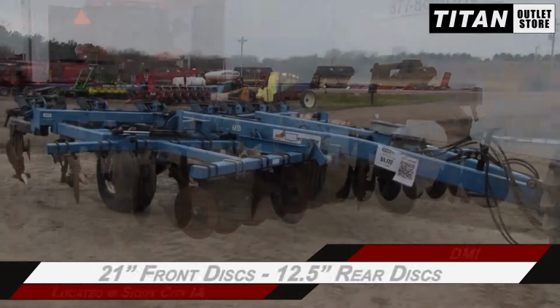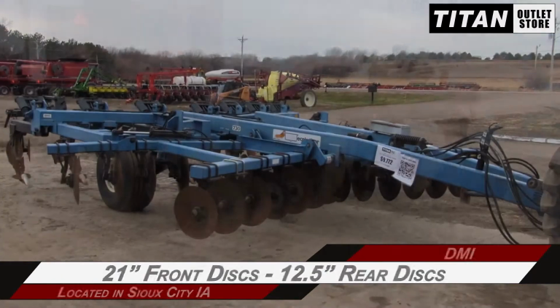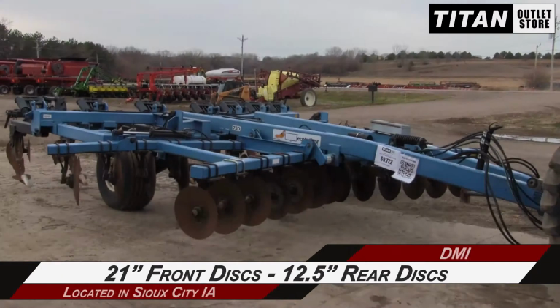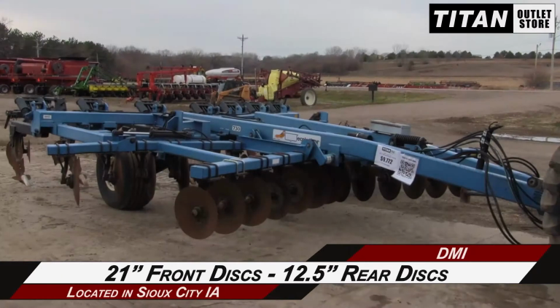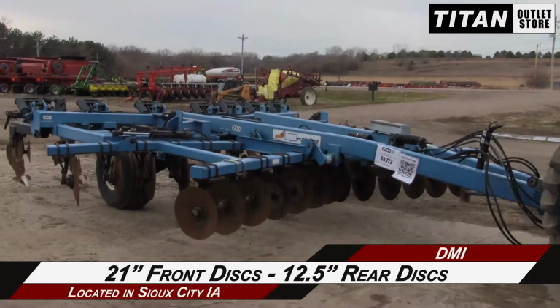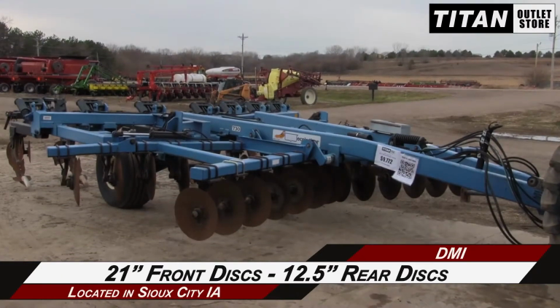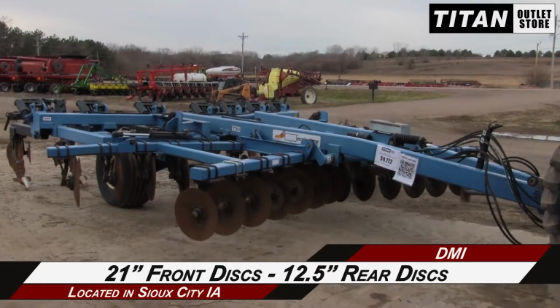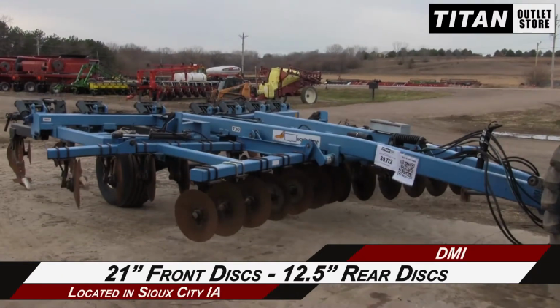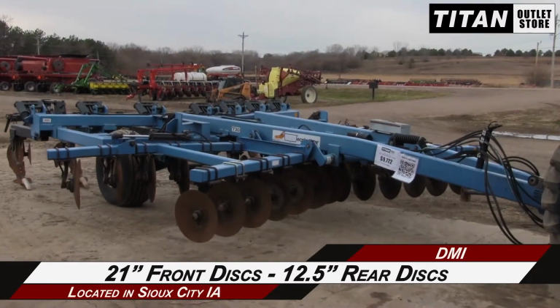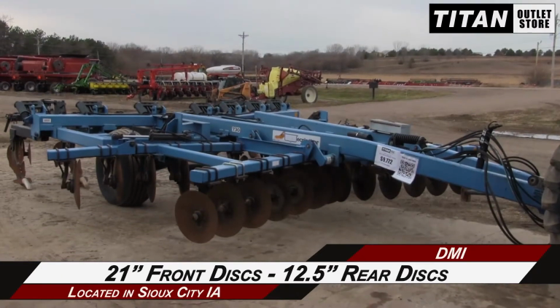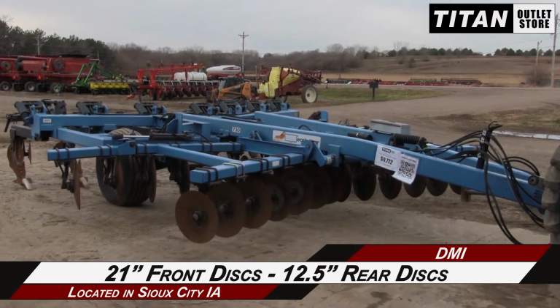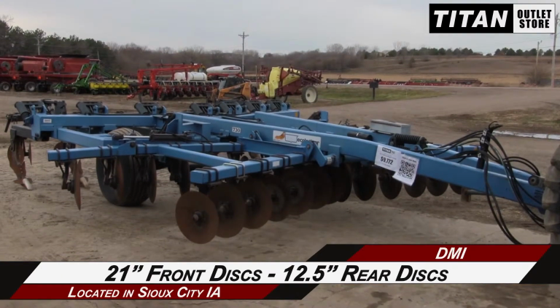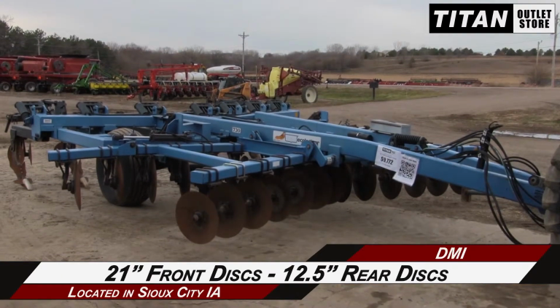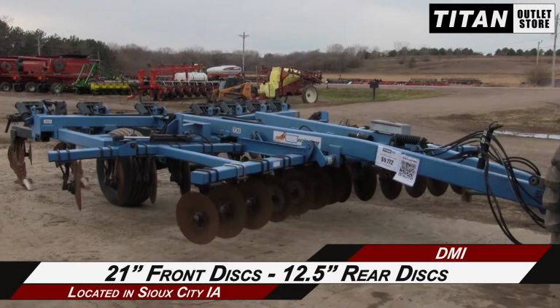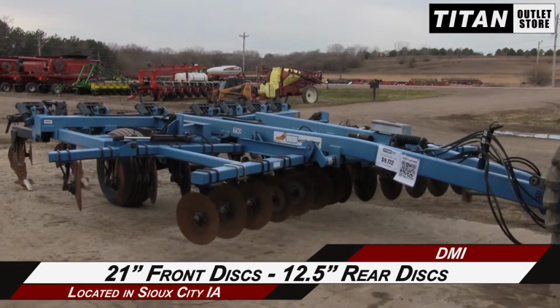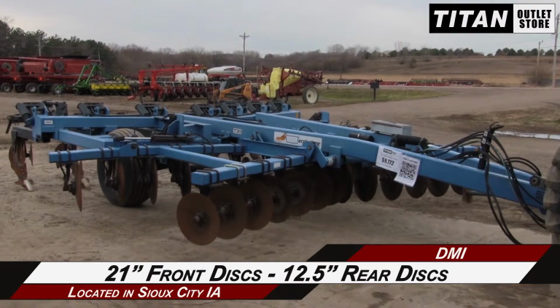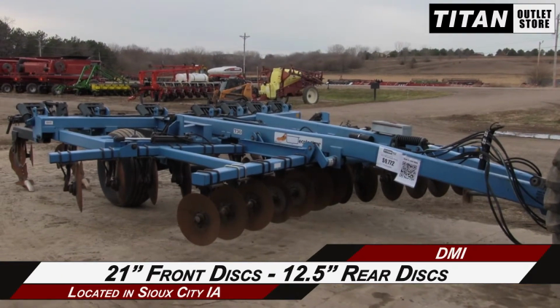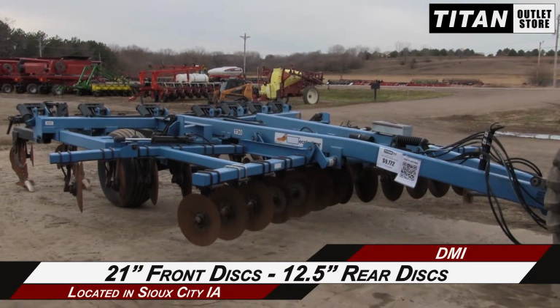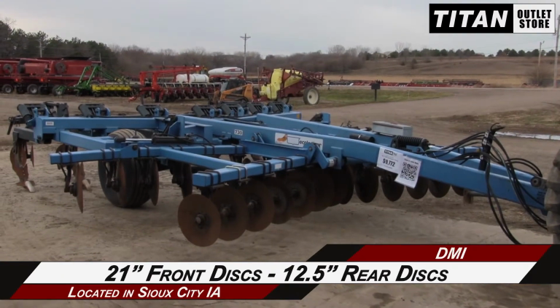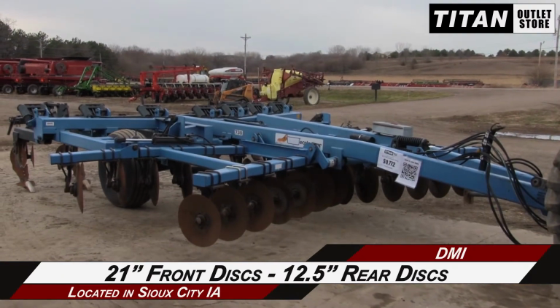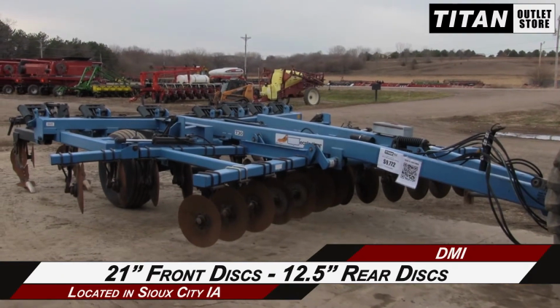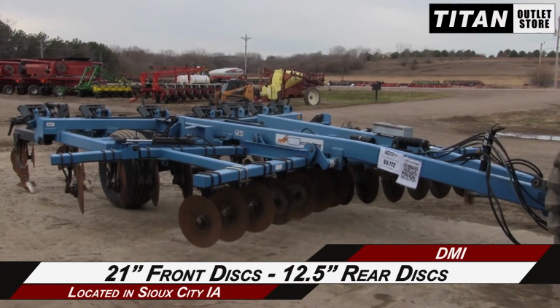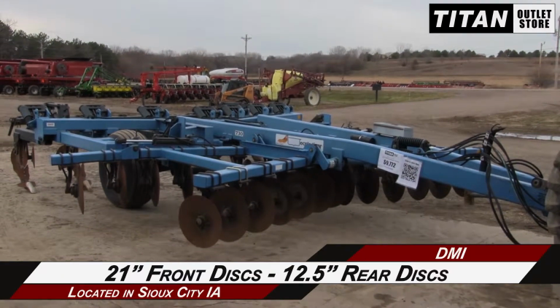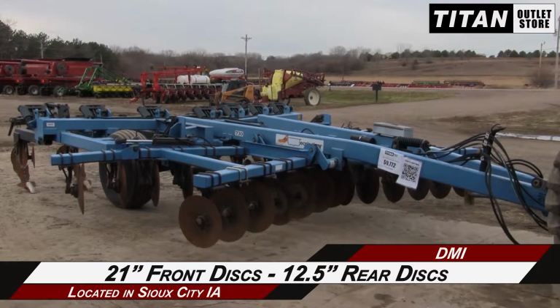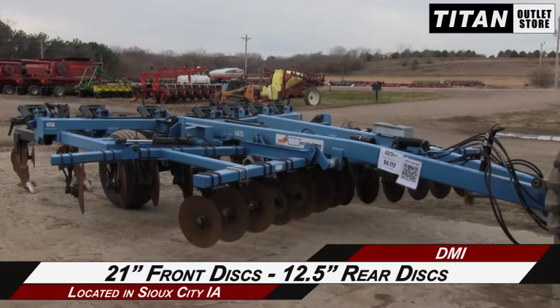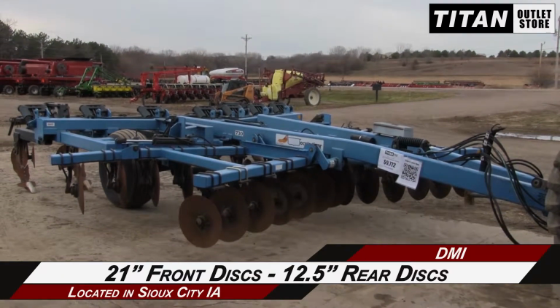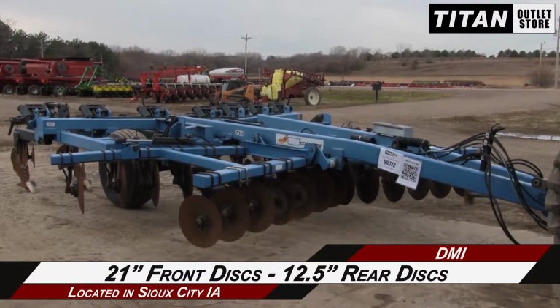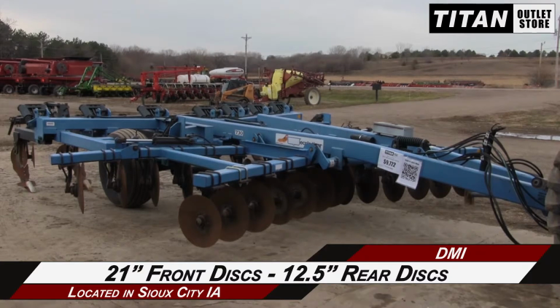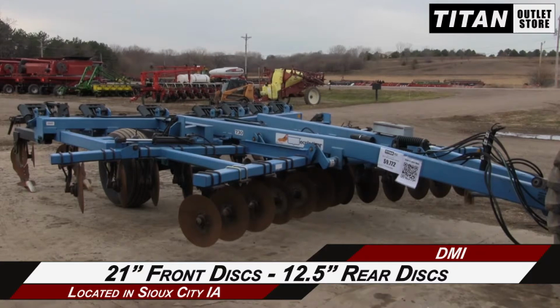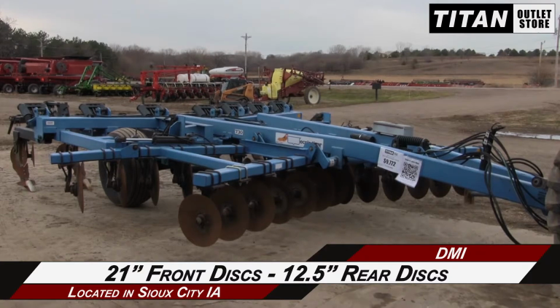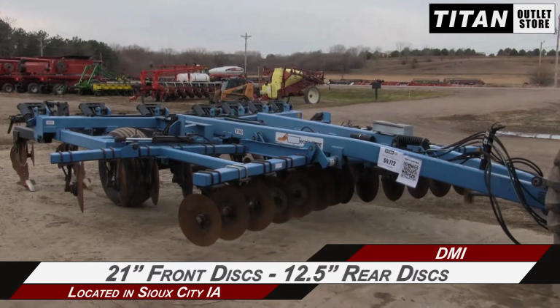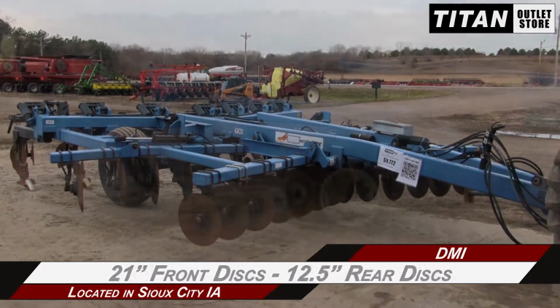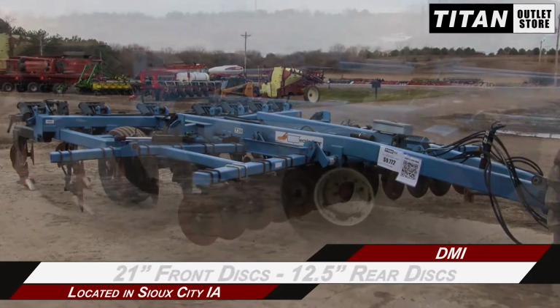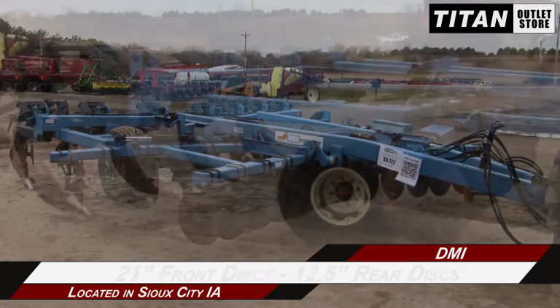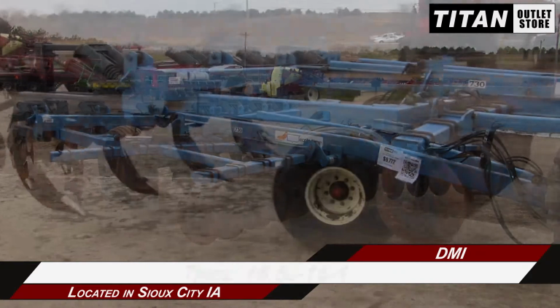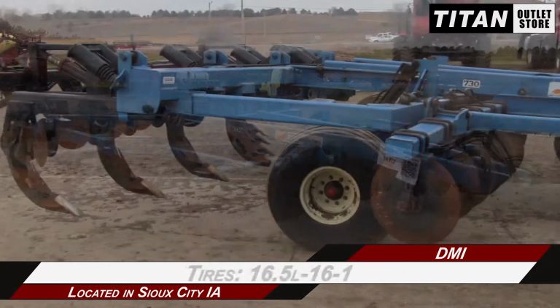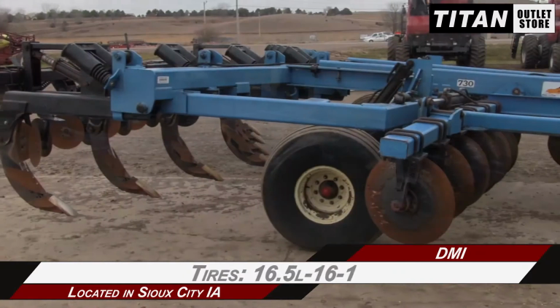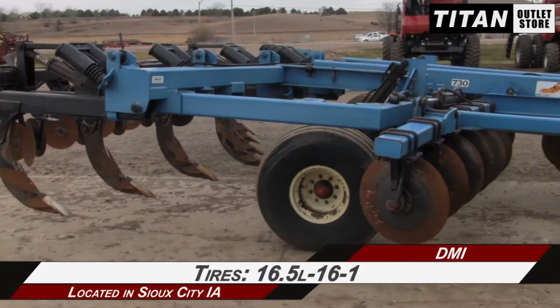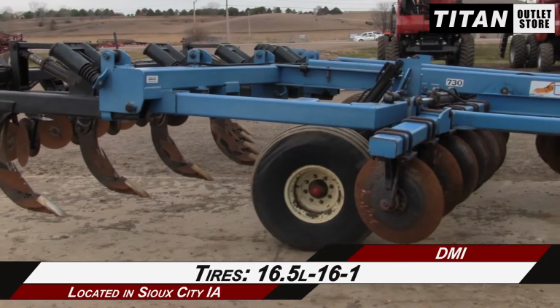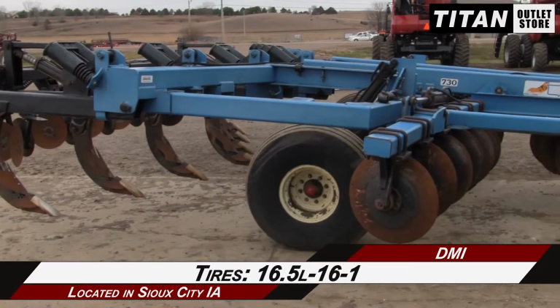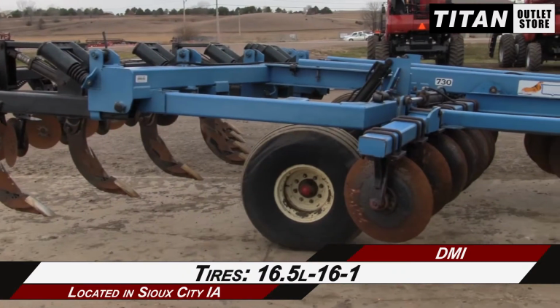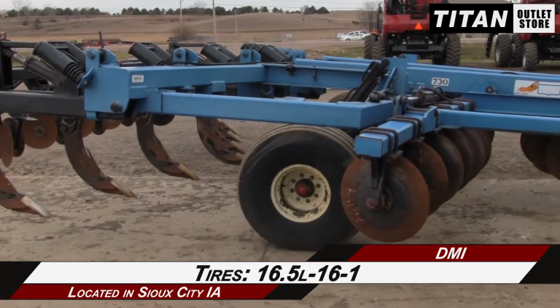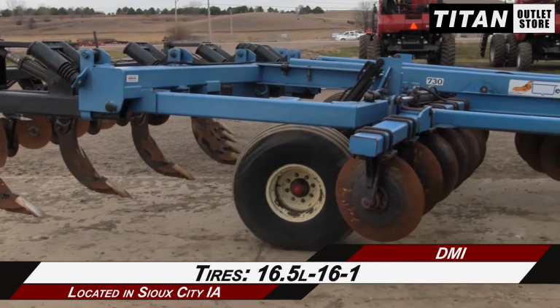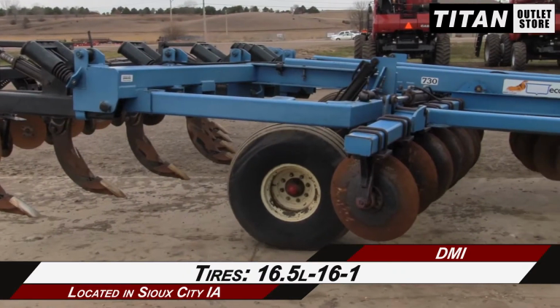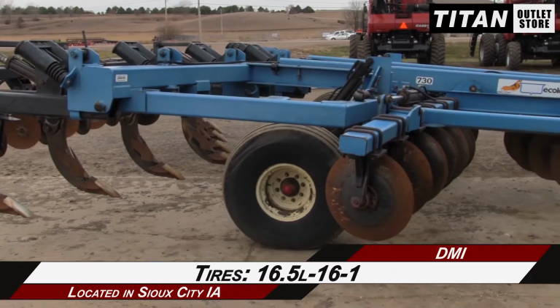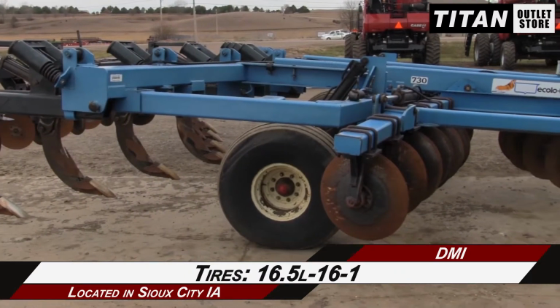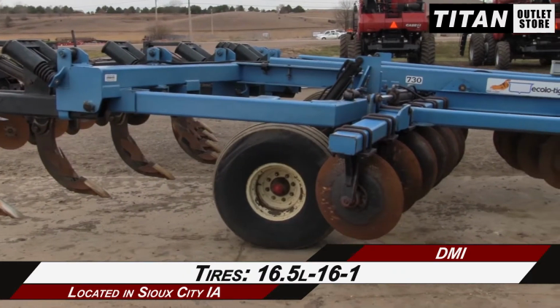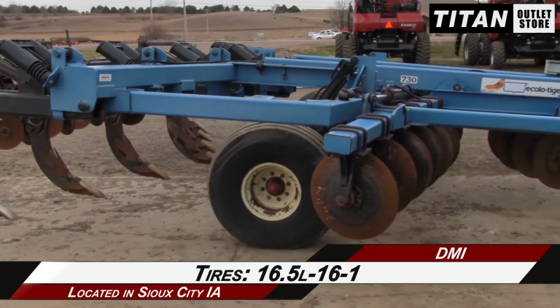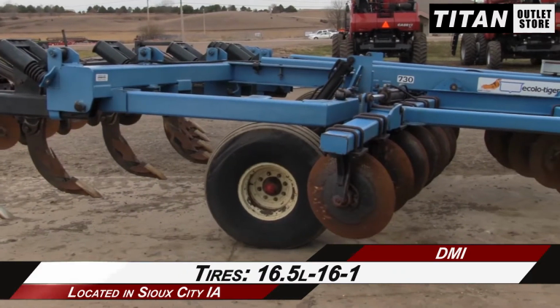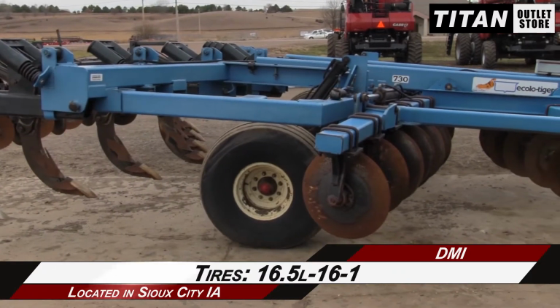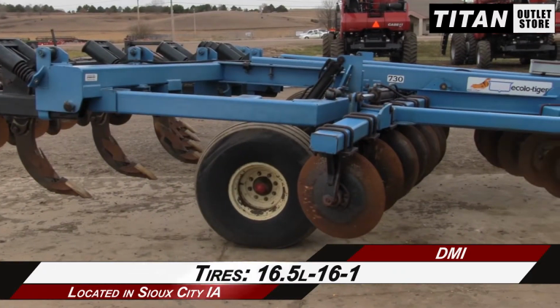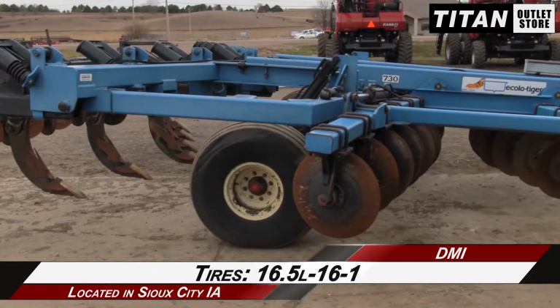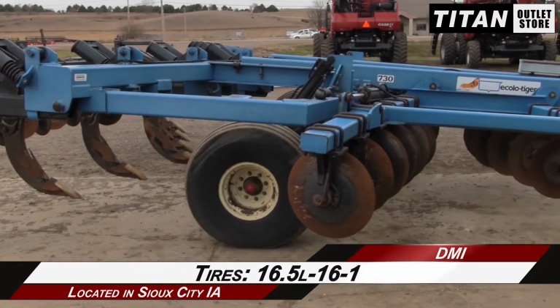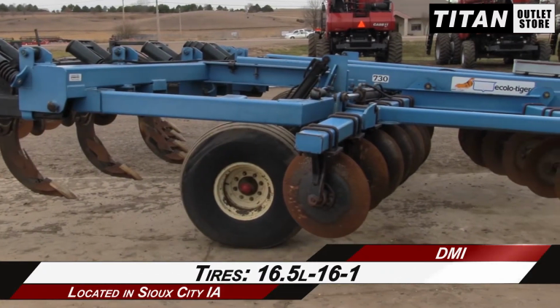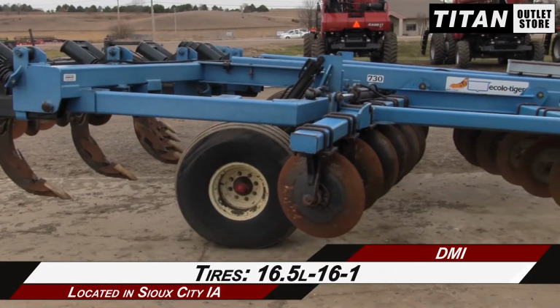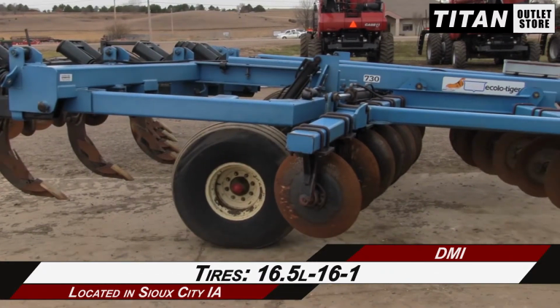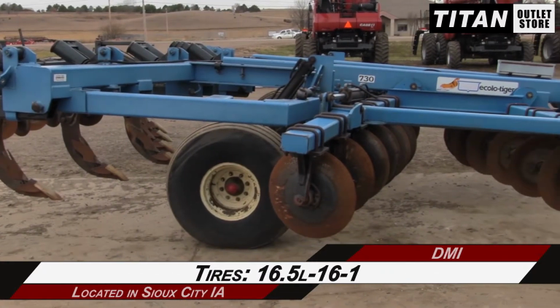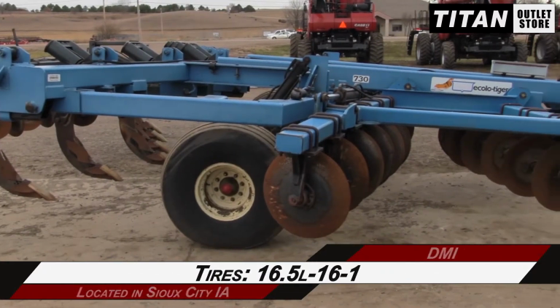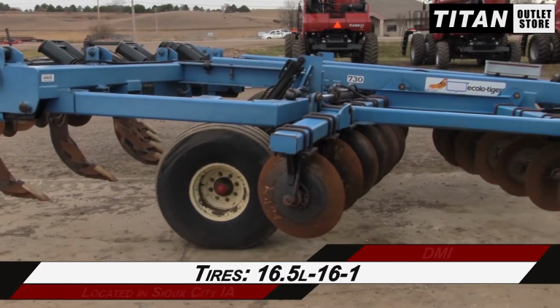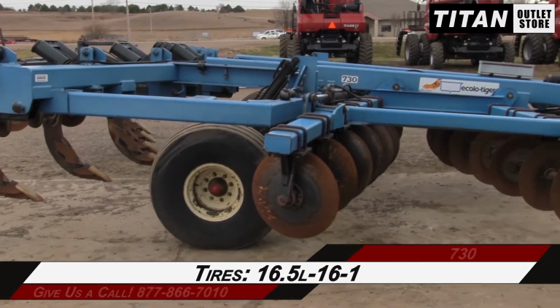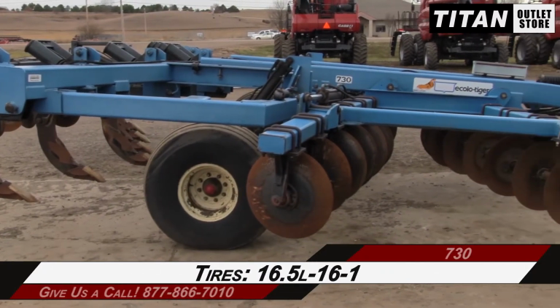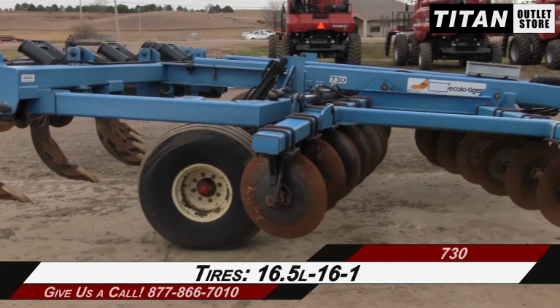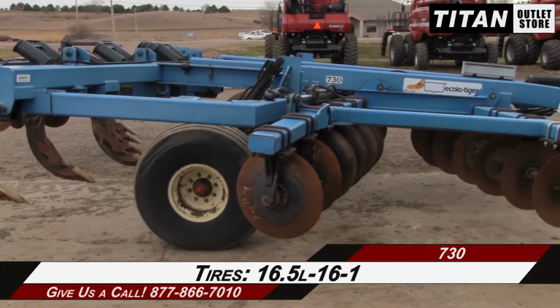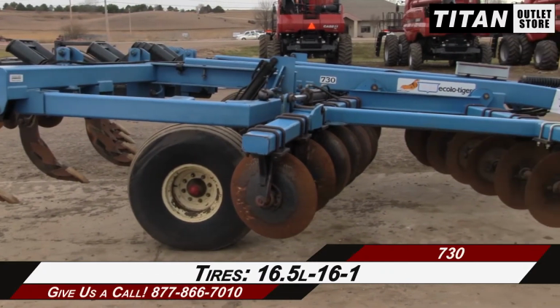21-inch front discs and 12.5-inch rear discs, and 16.5L-16-1 tires.